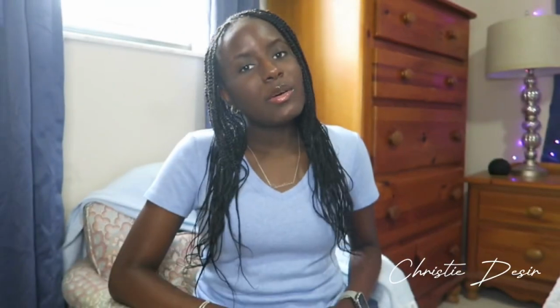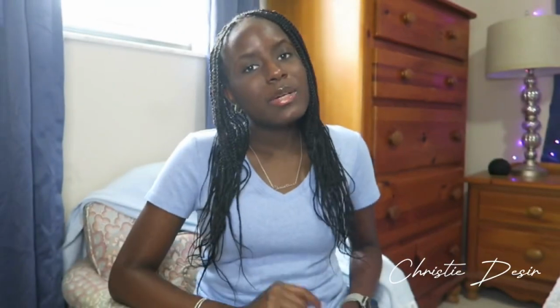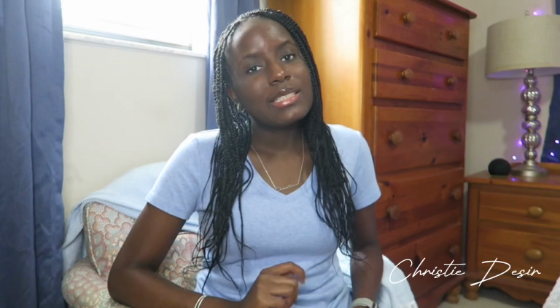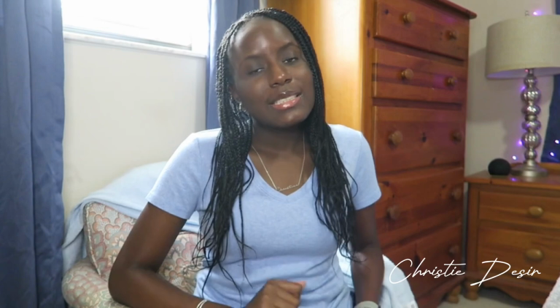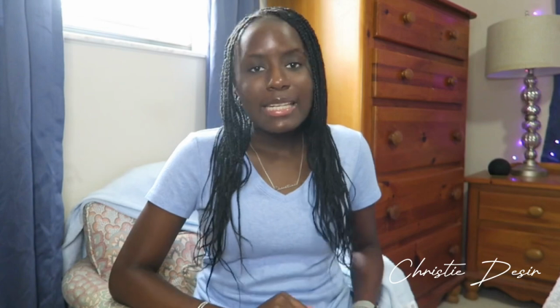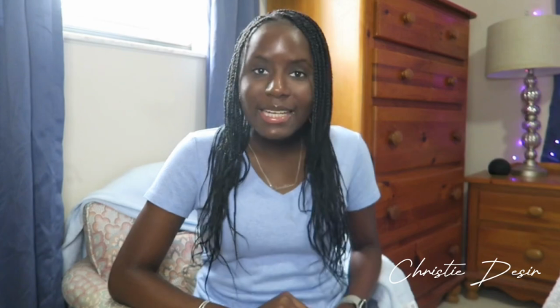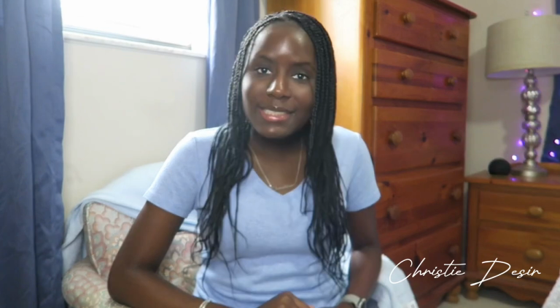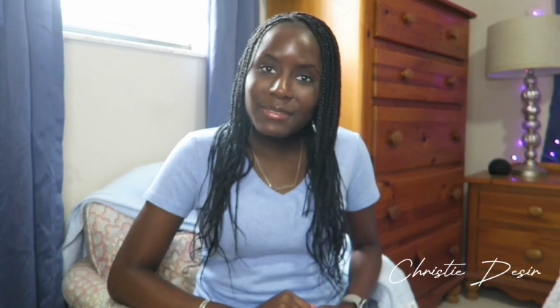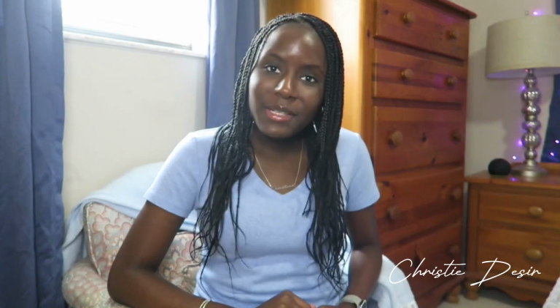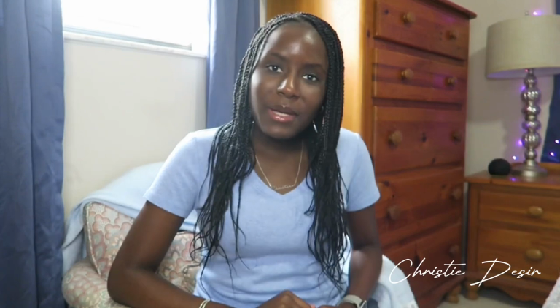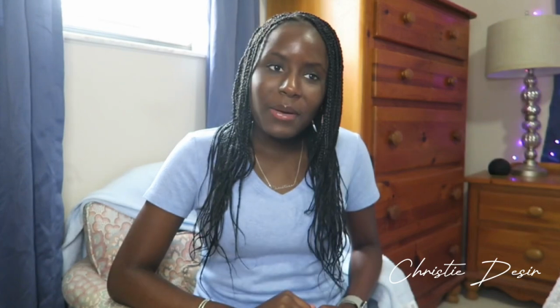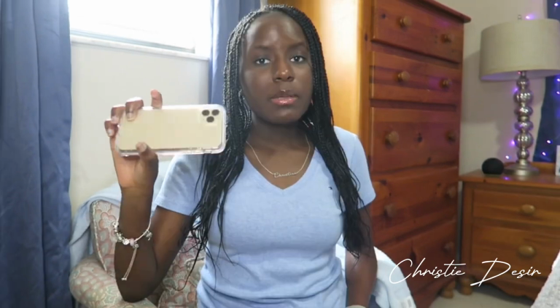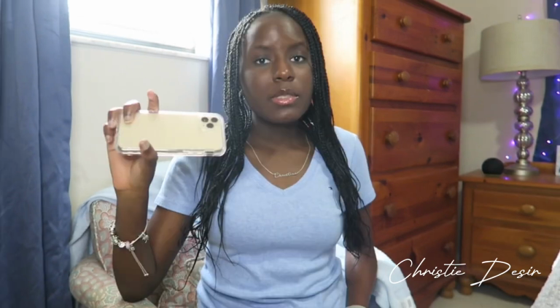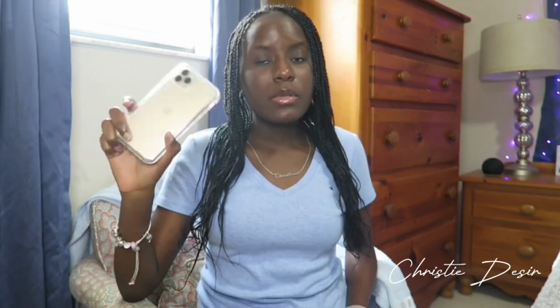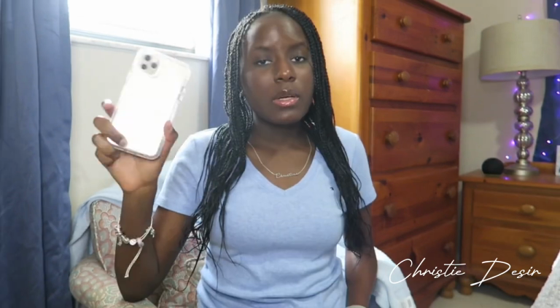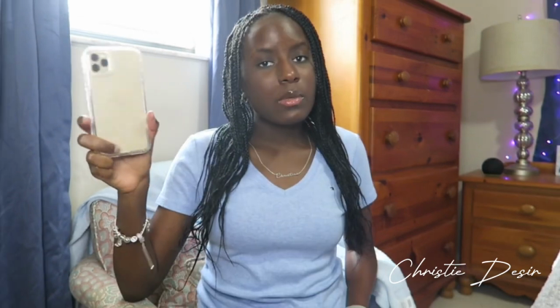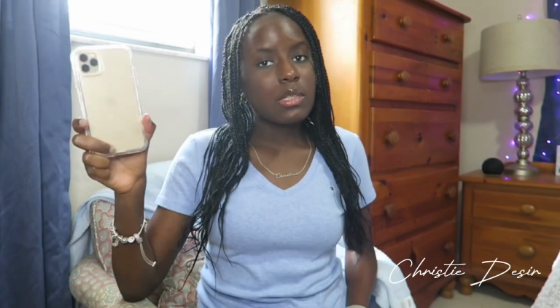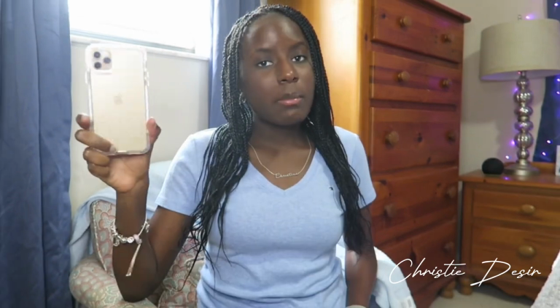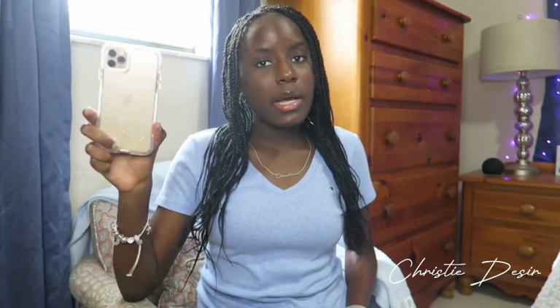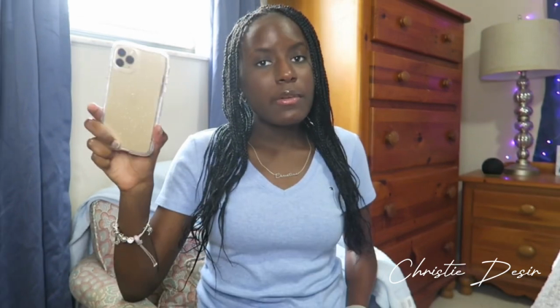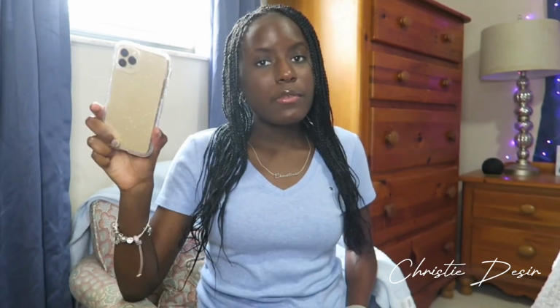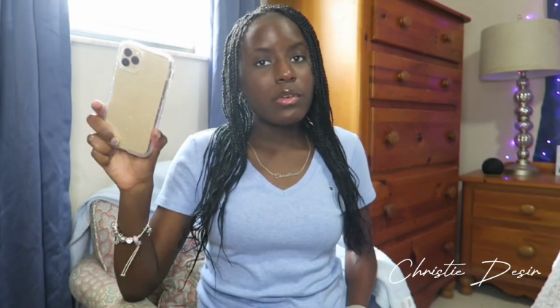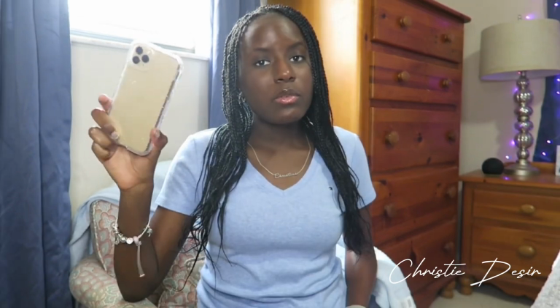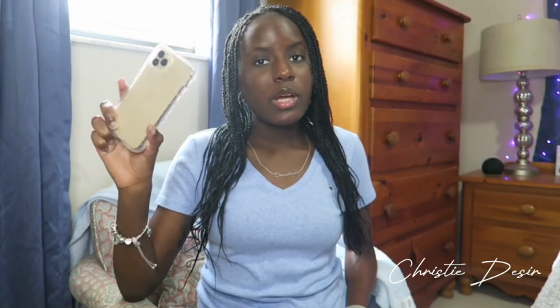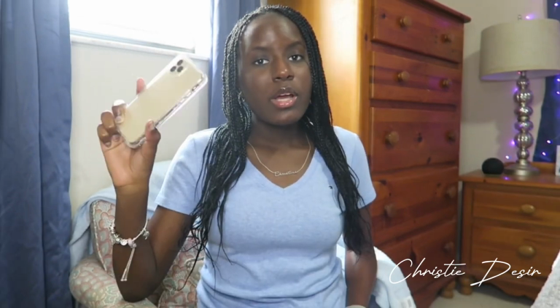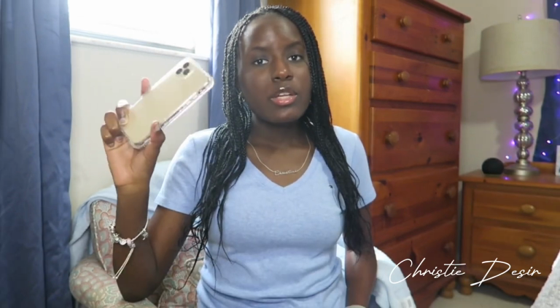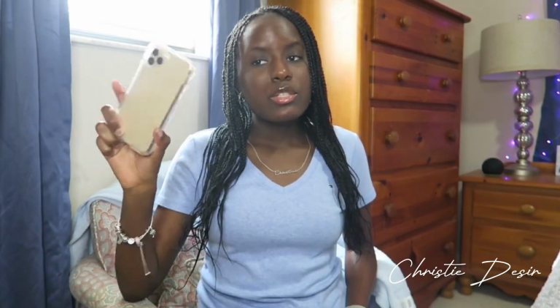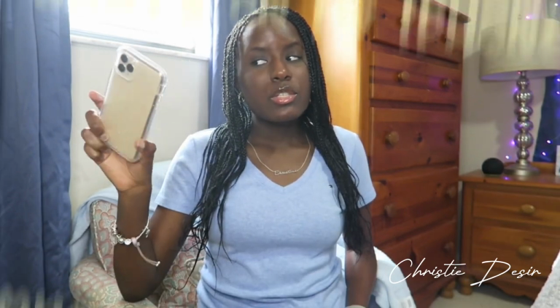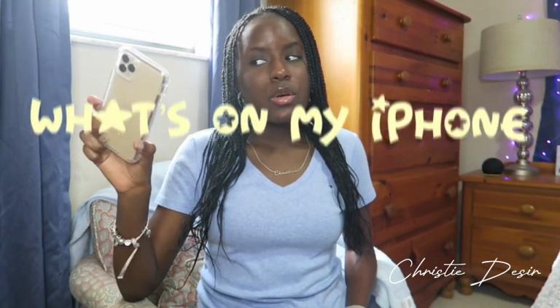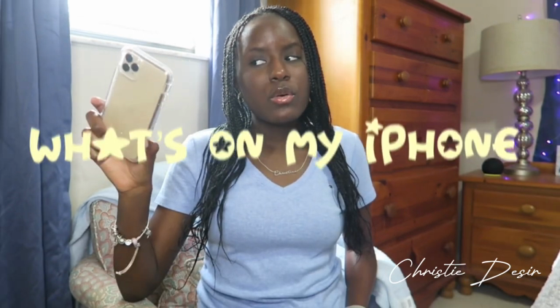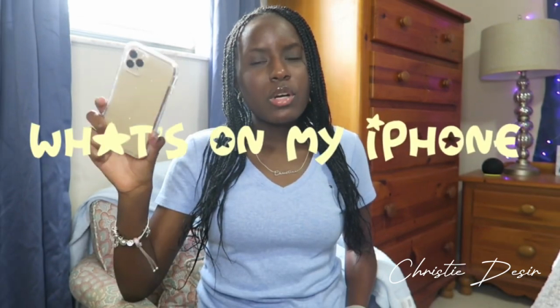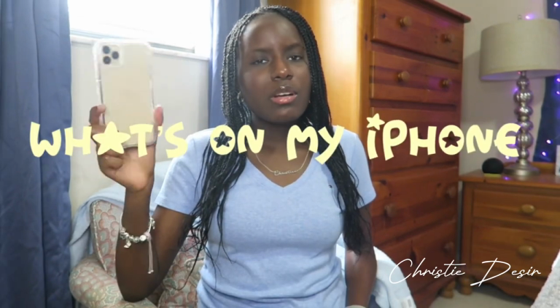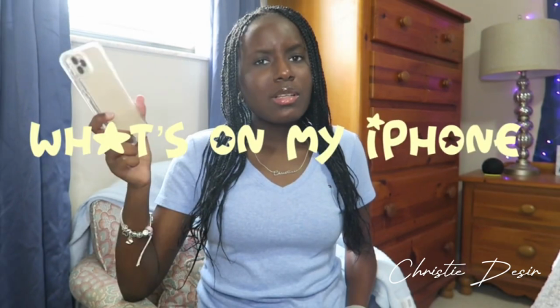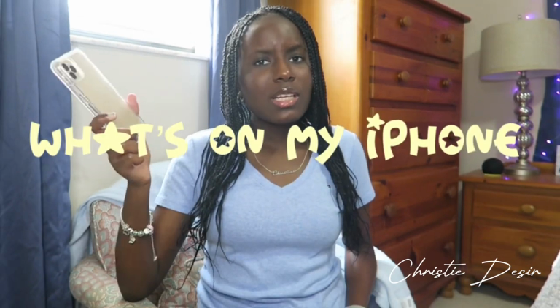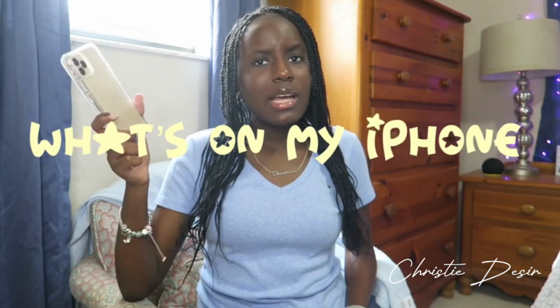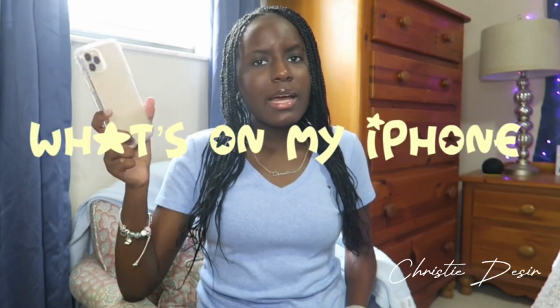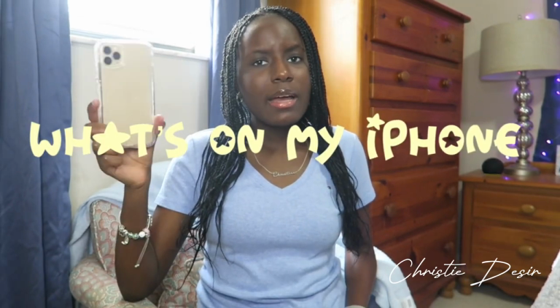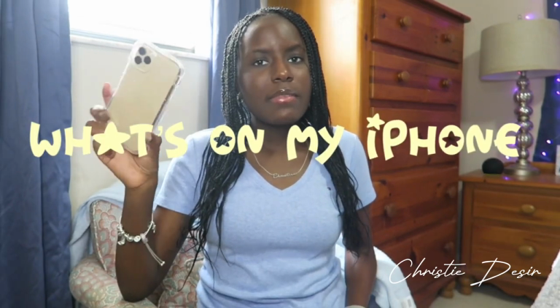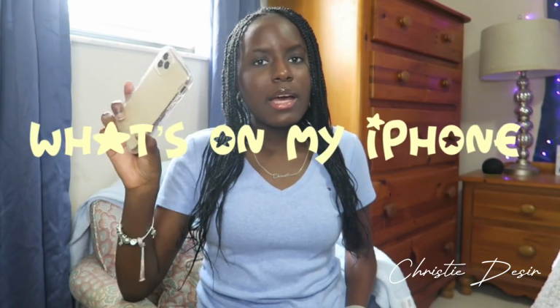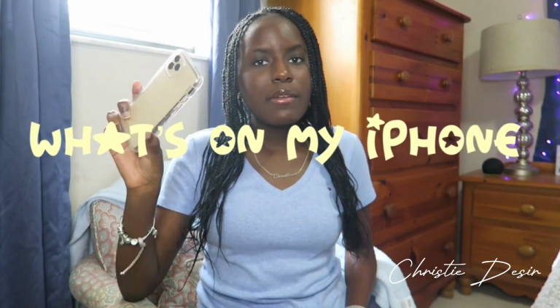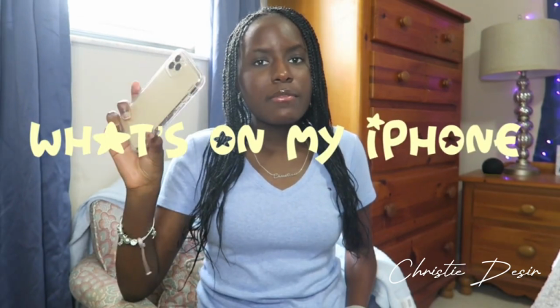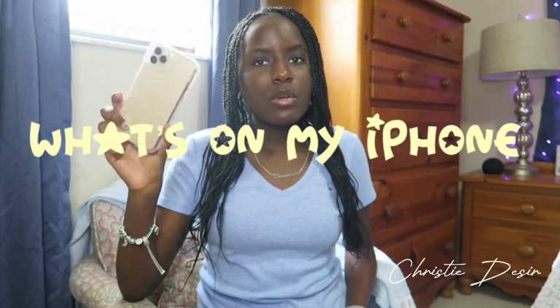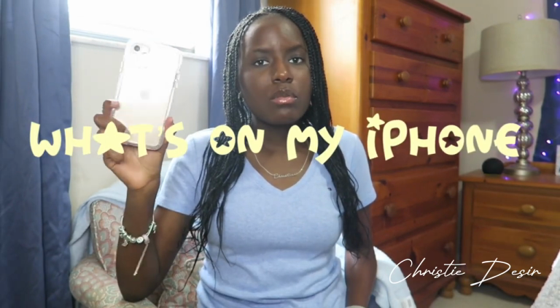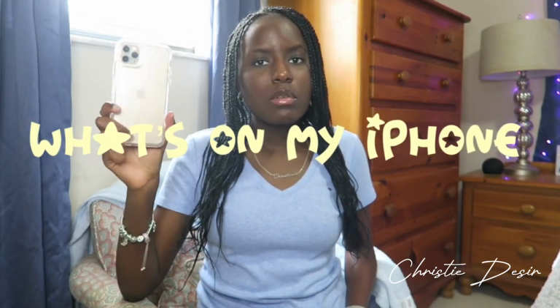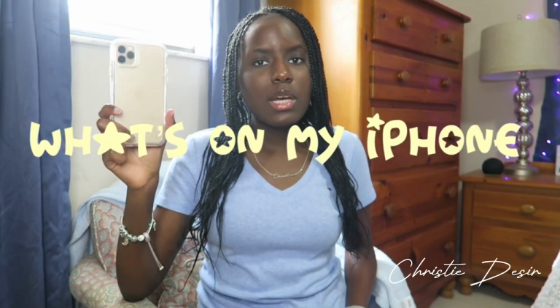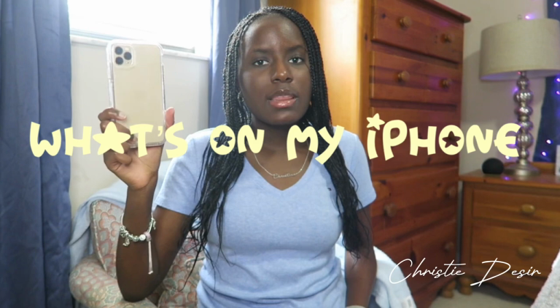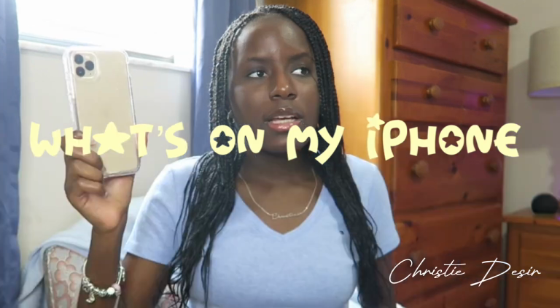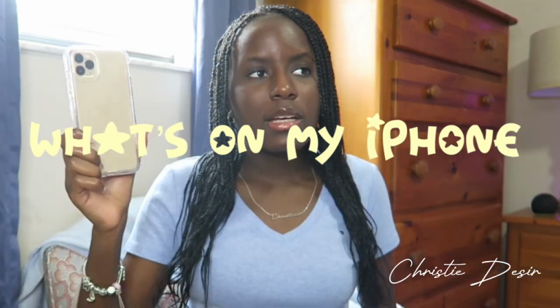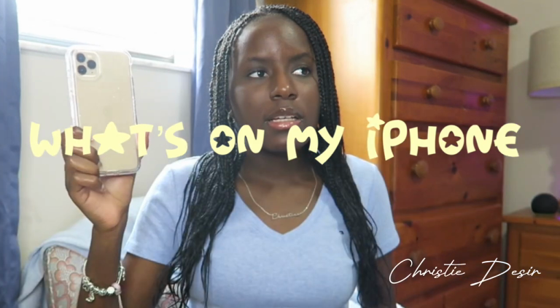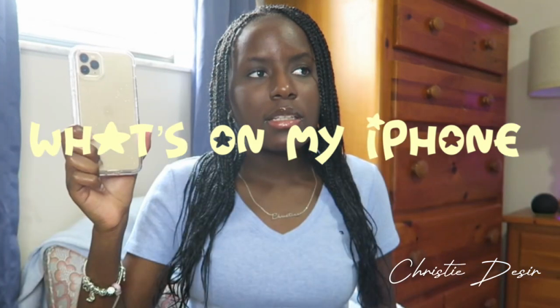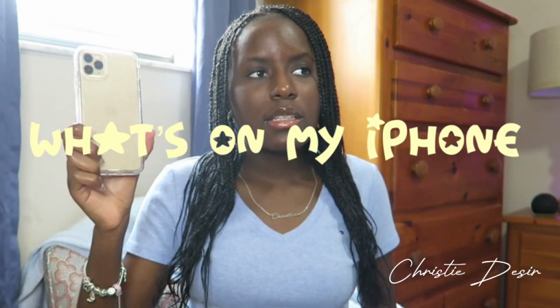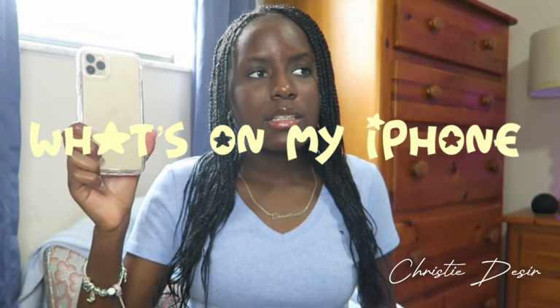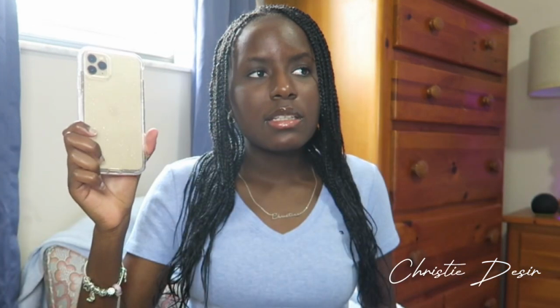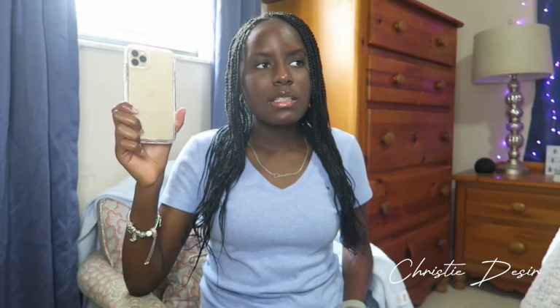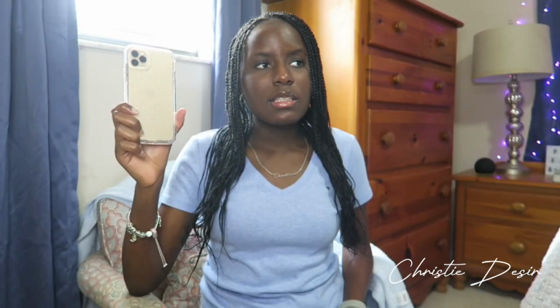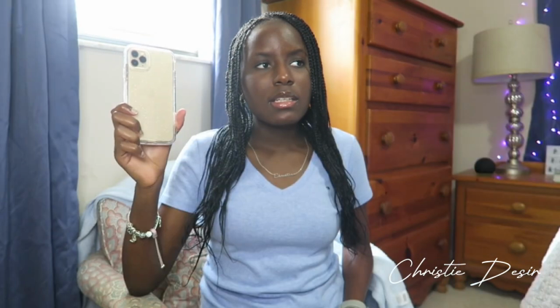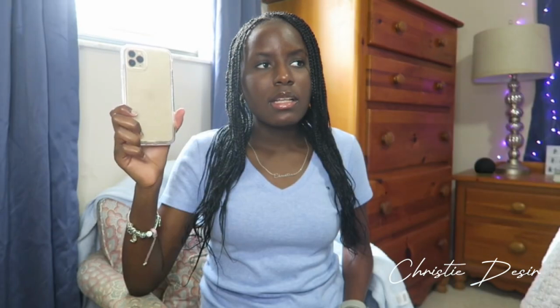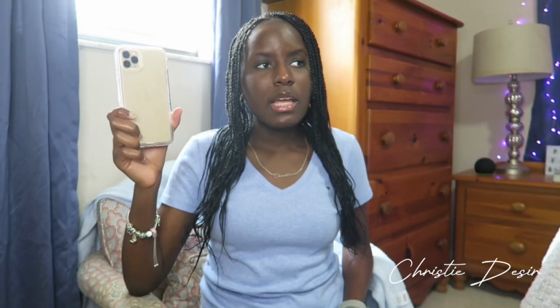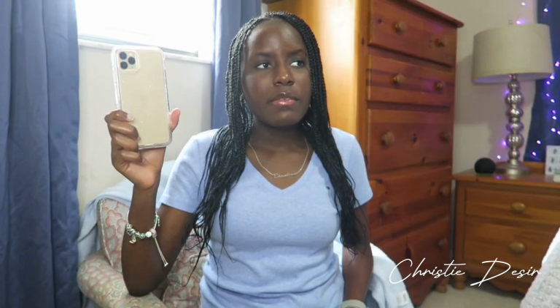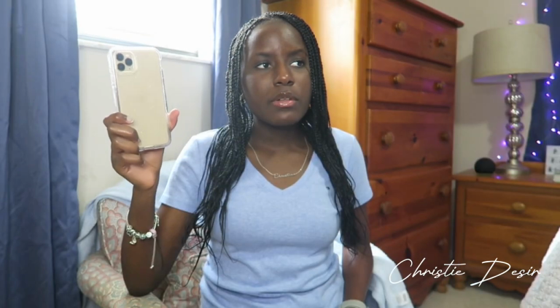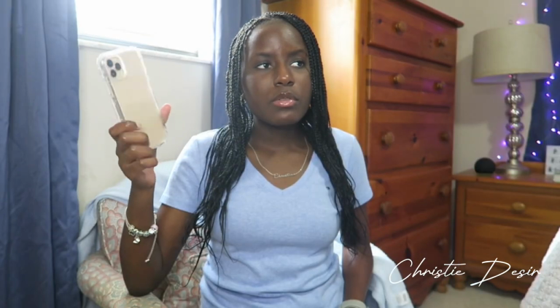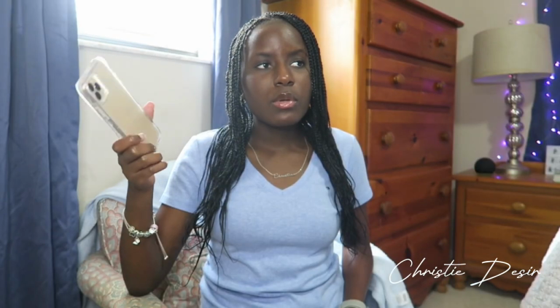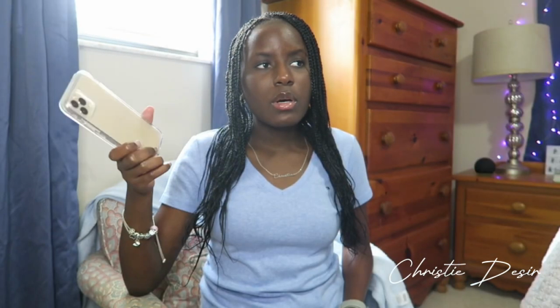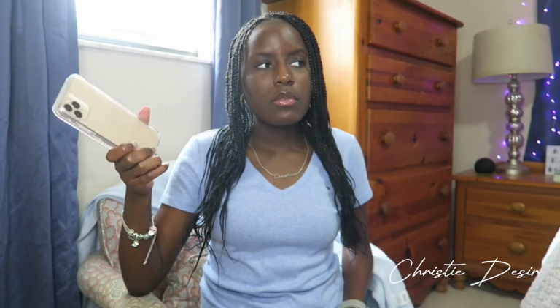So in today's video, I'm going to be doing what's on my iPhone. Currently I have the iPhone — I think 11 or 12.